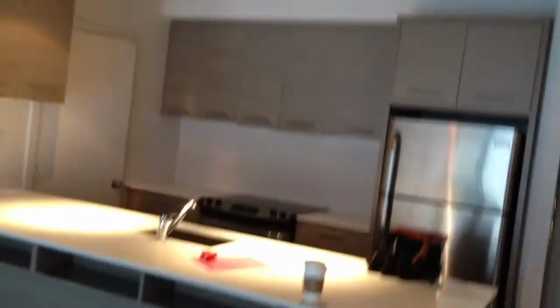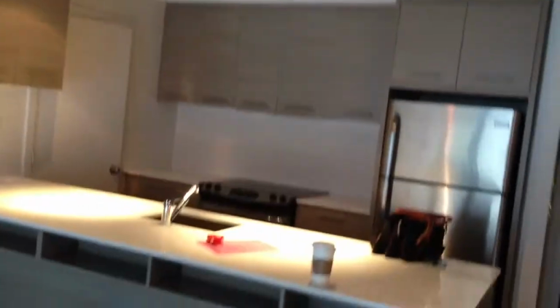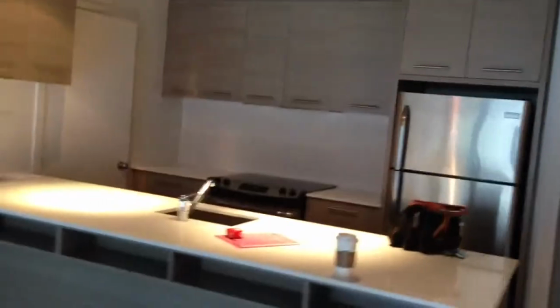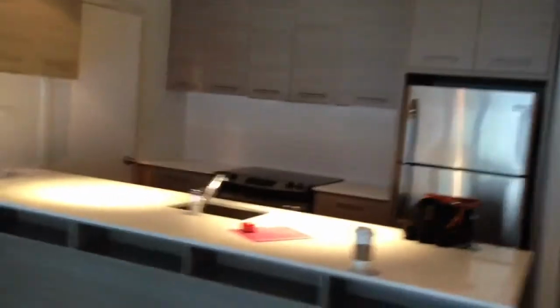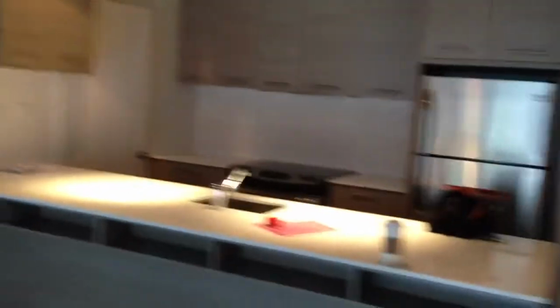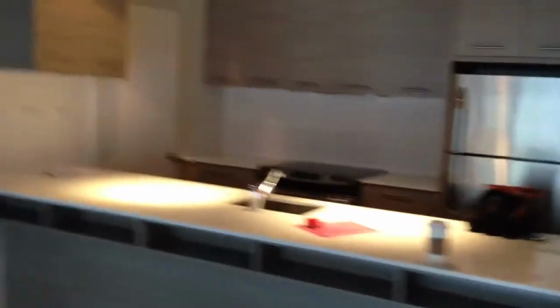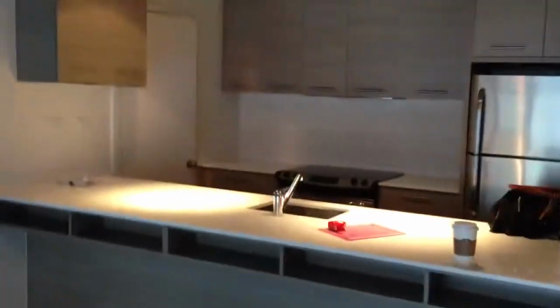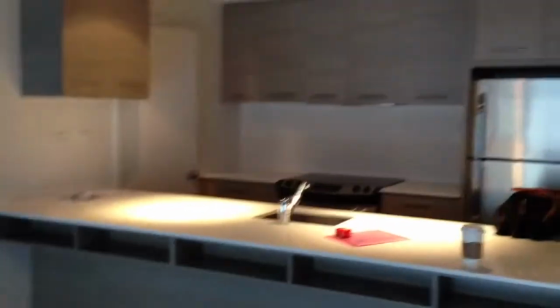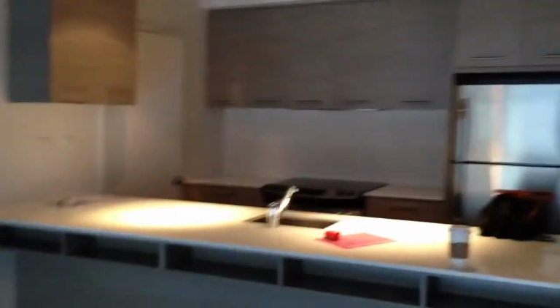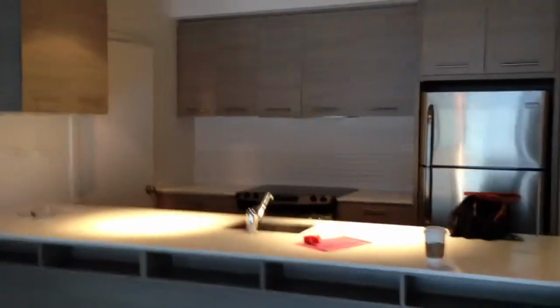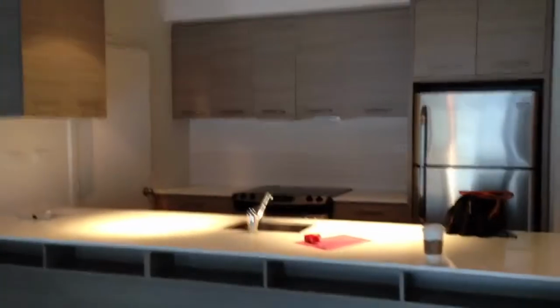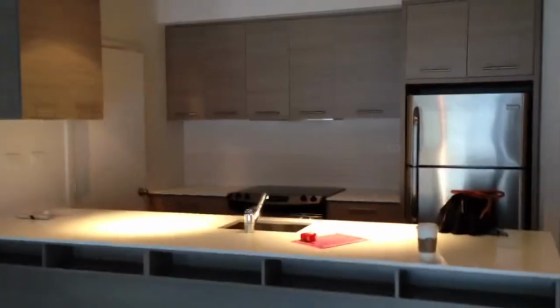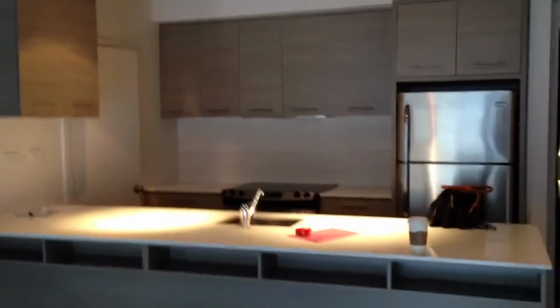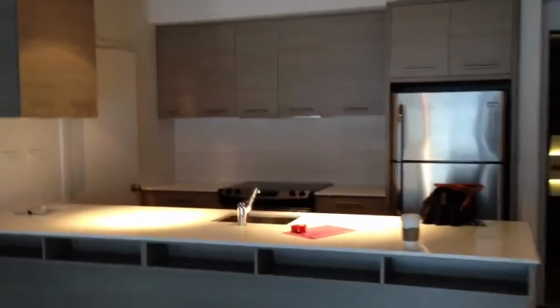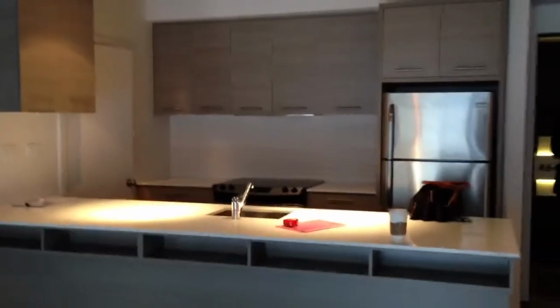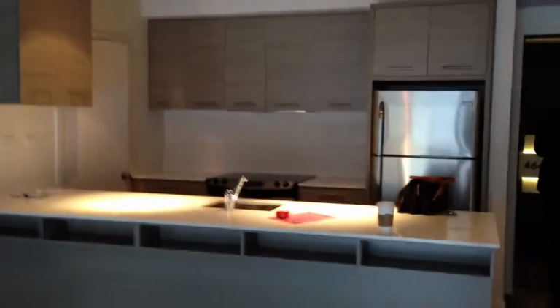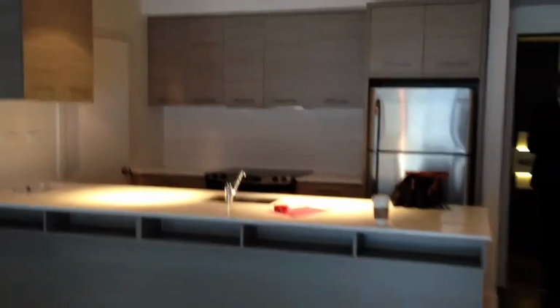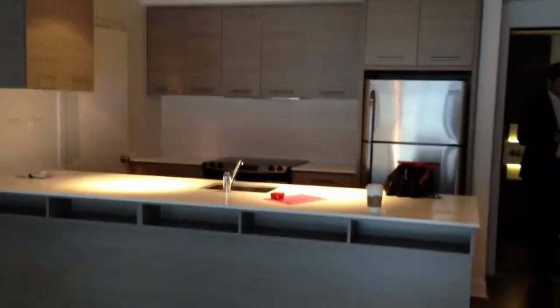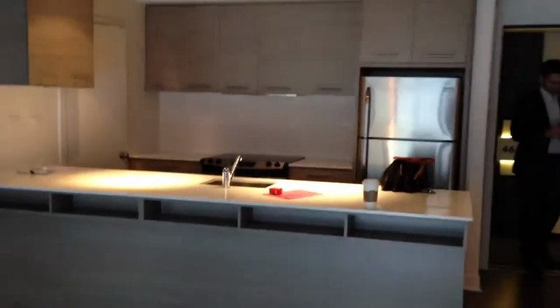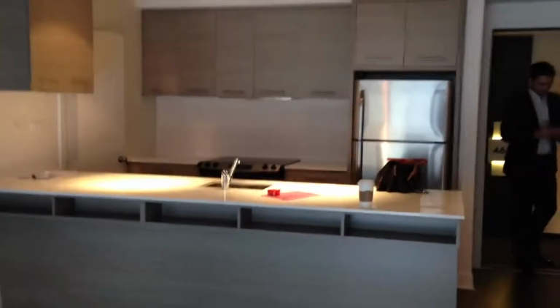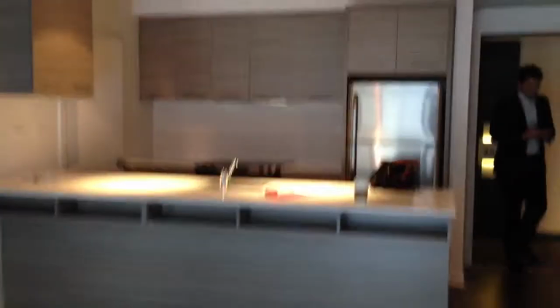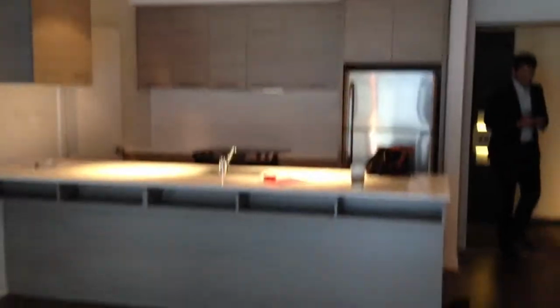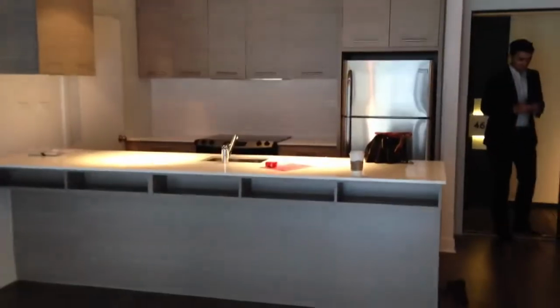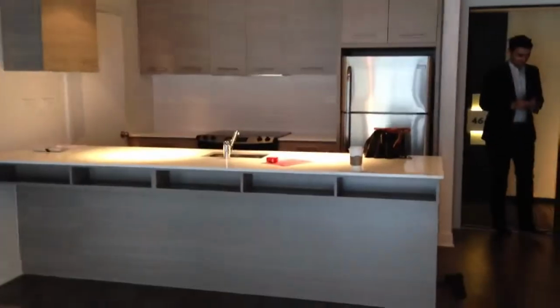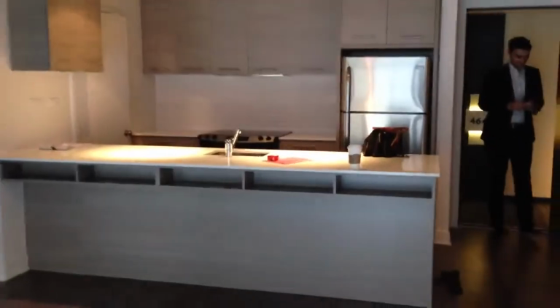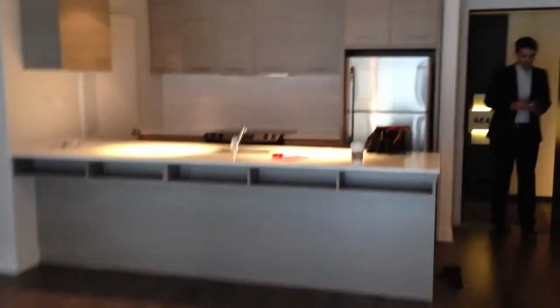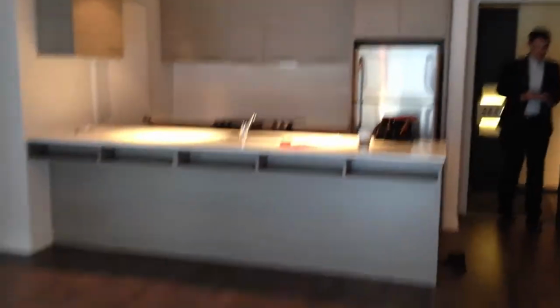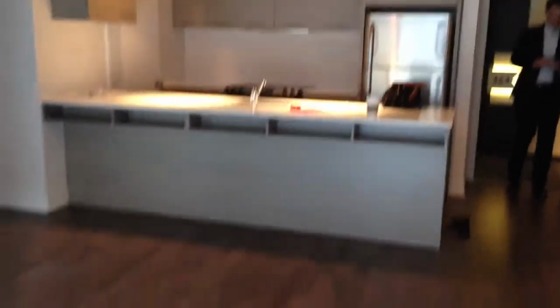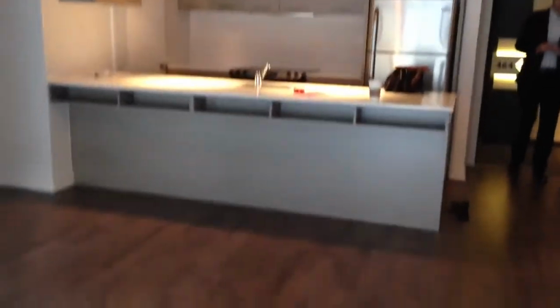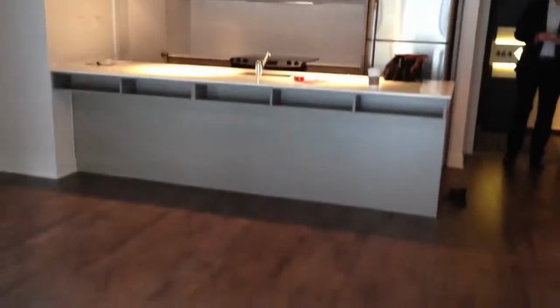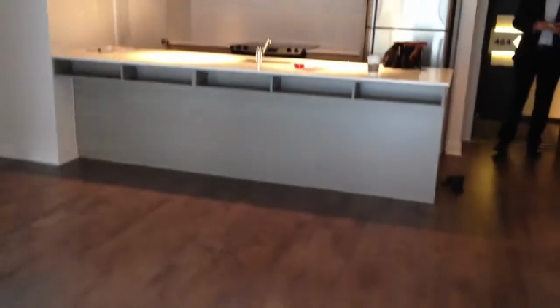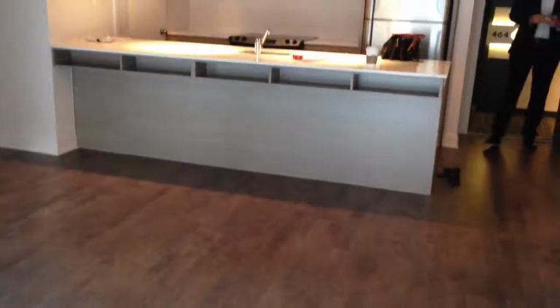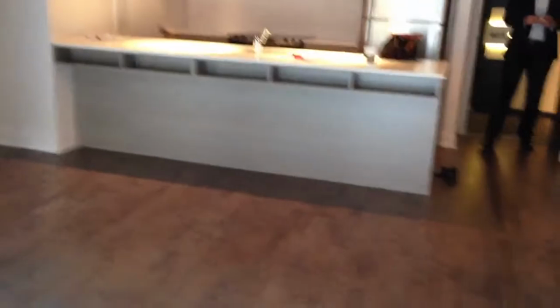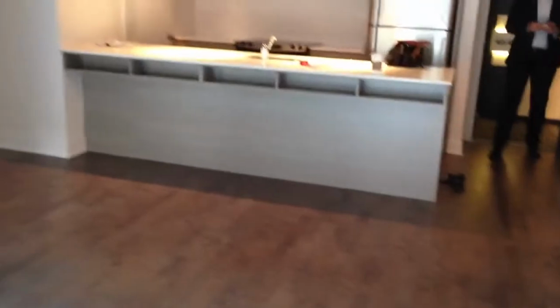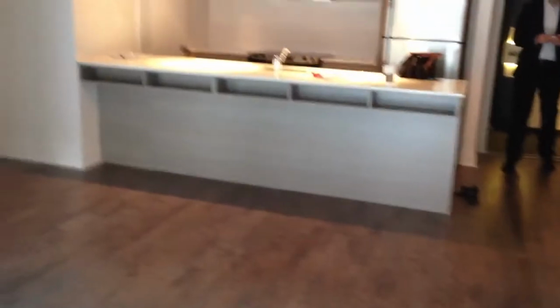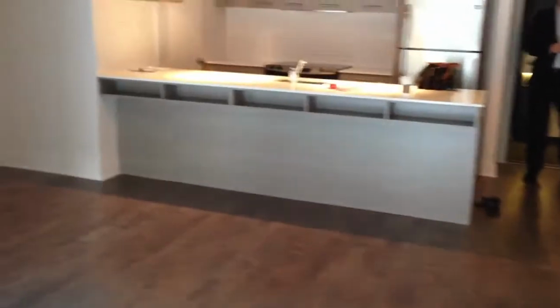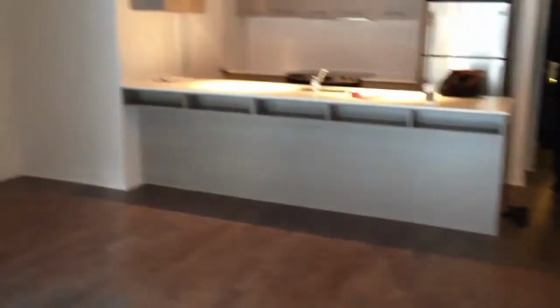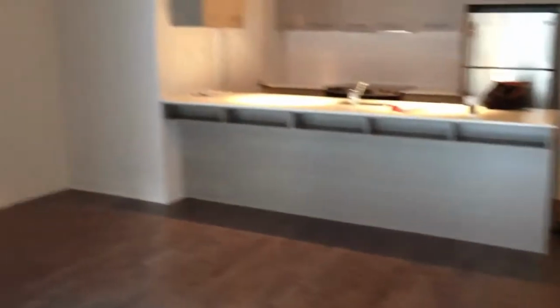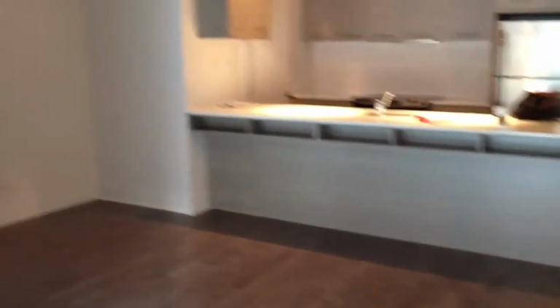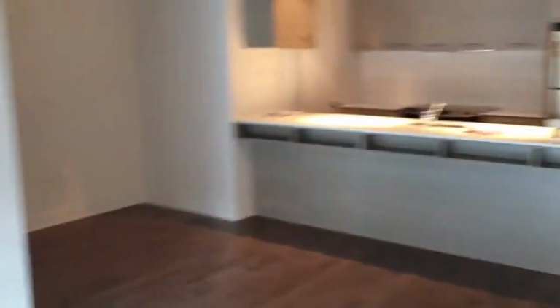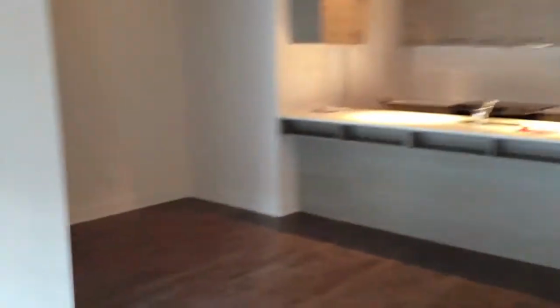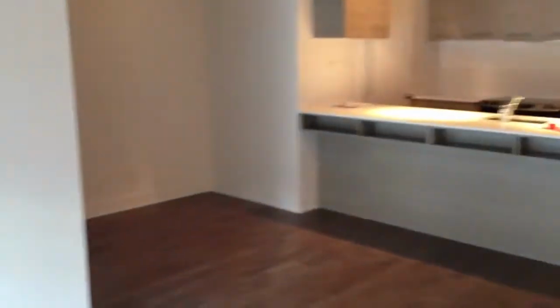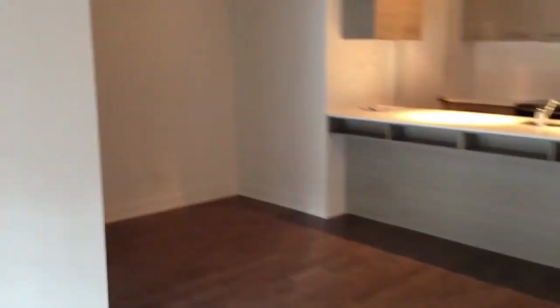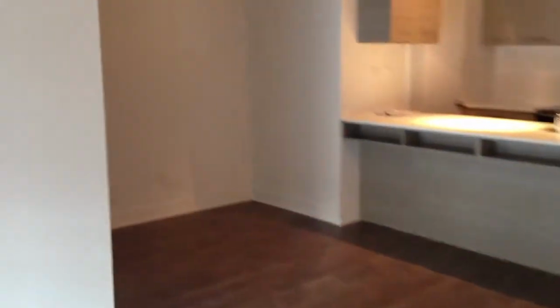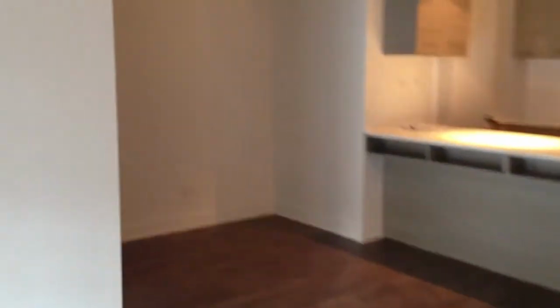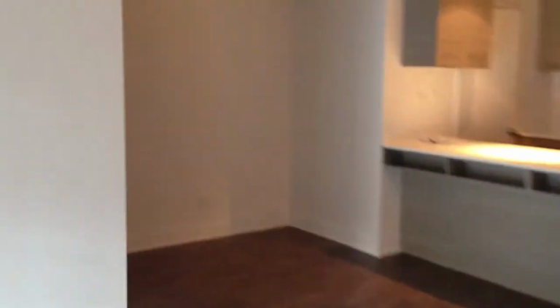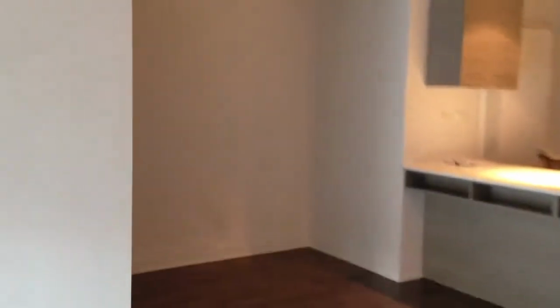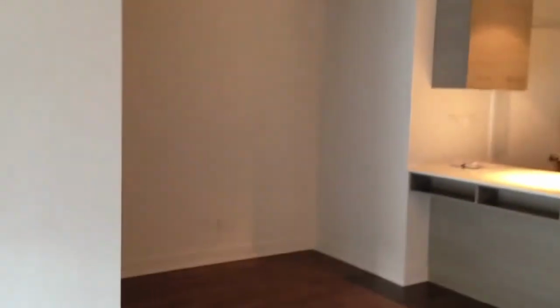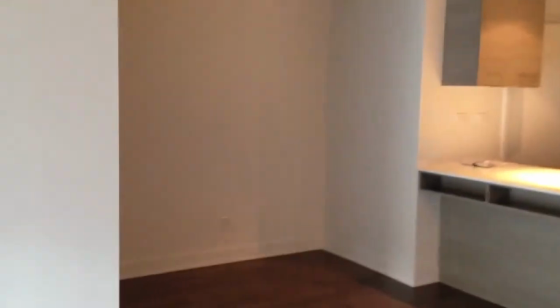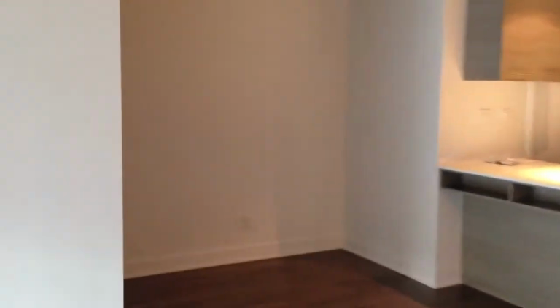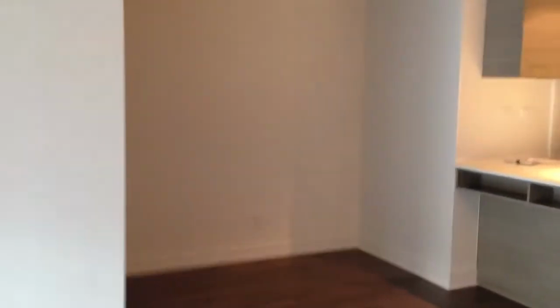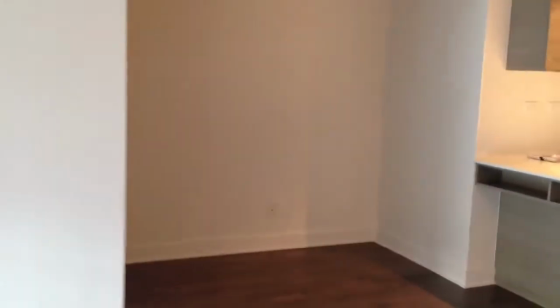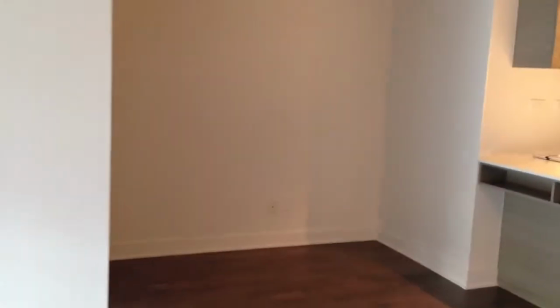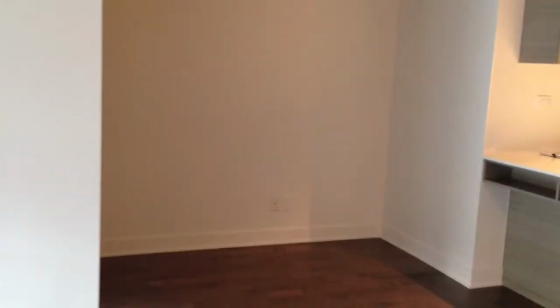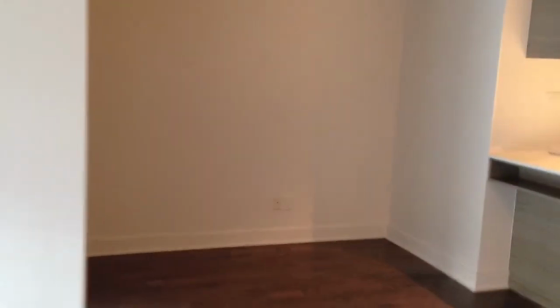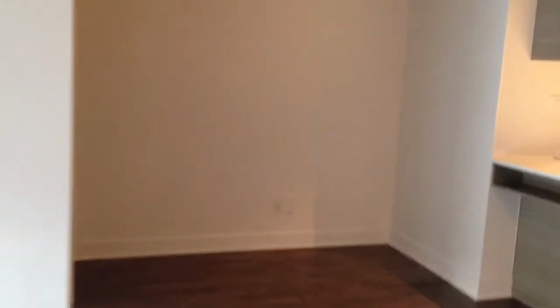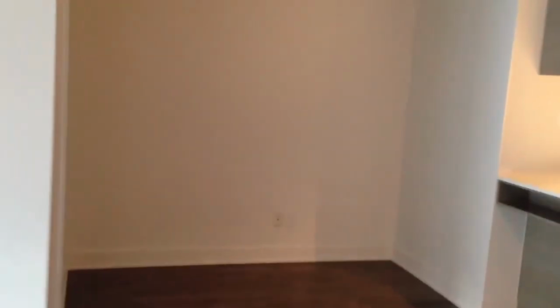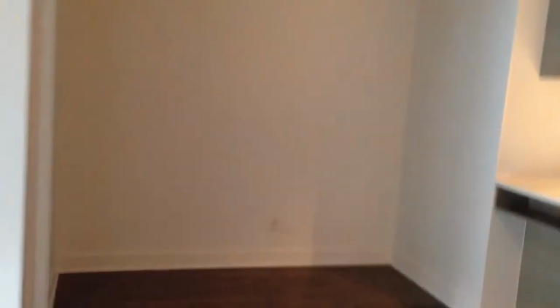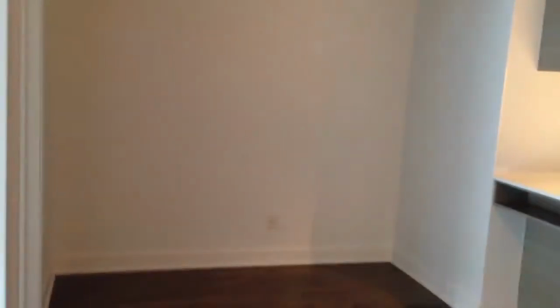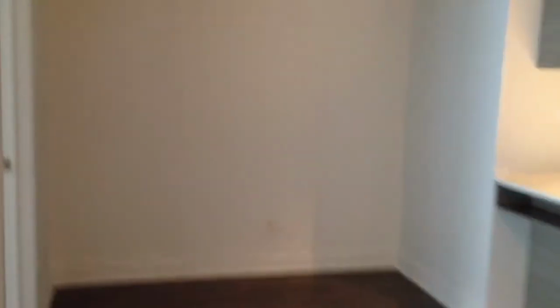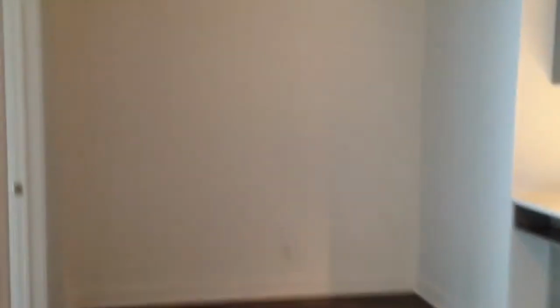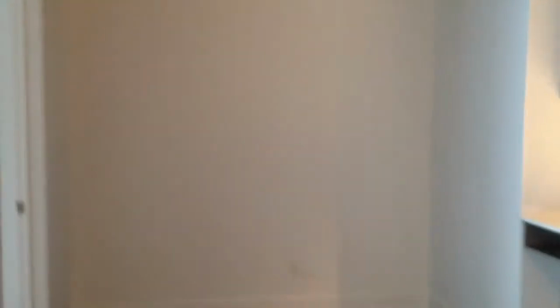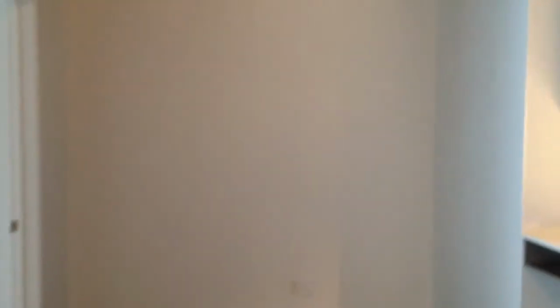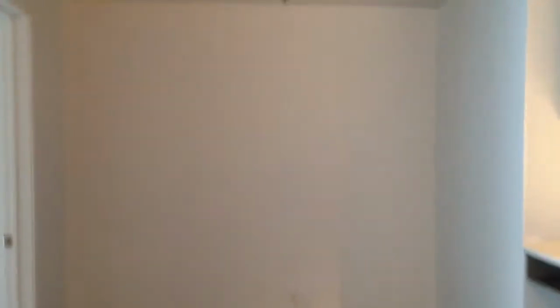This is a great kitchen. This is a little corner for an office.